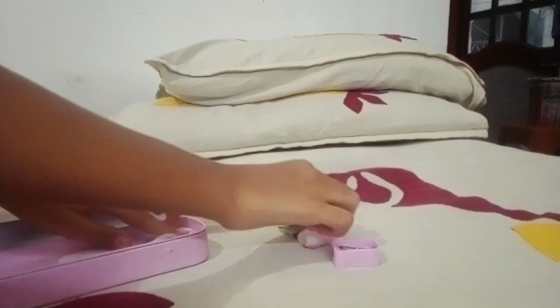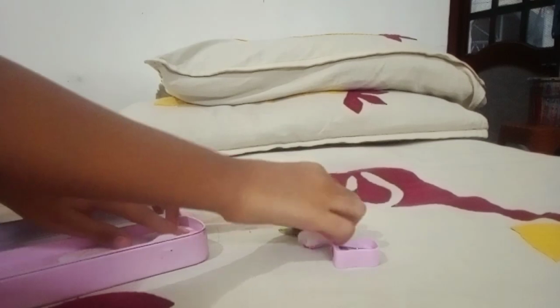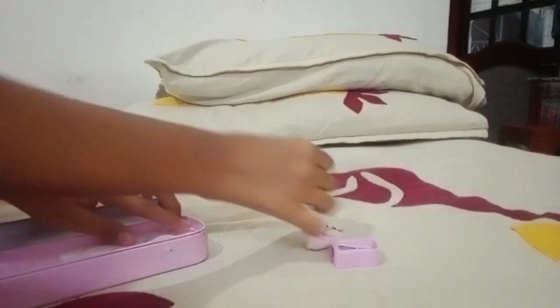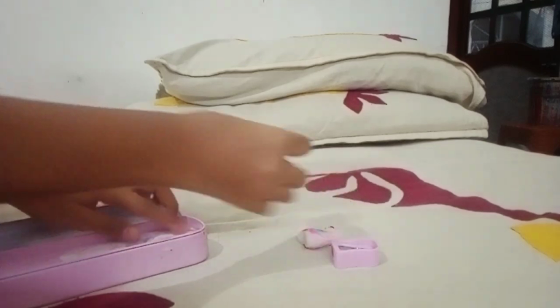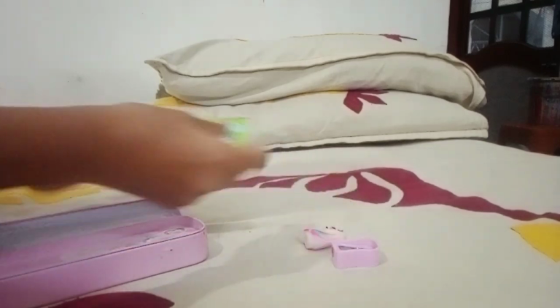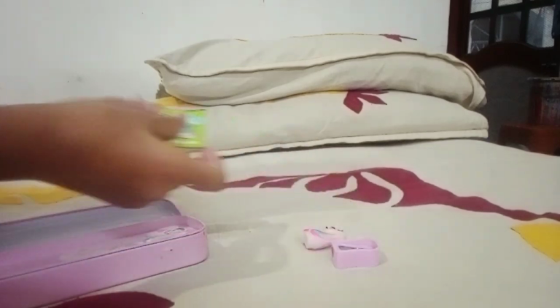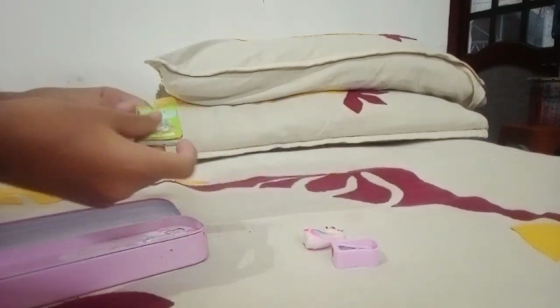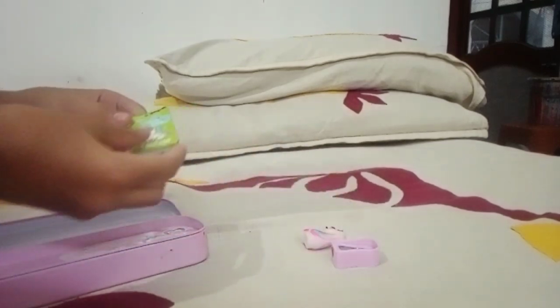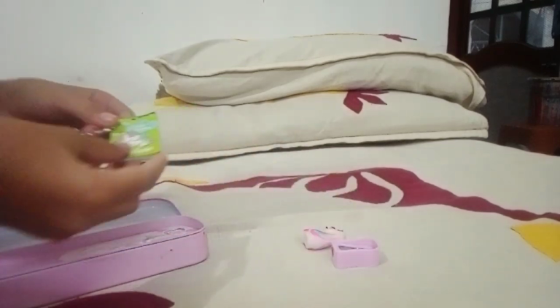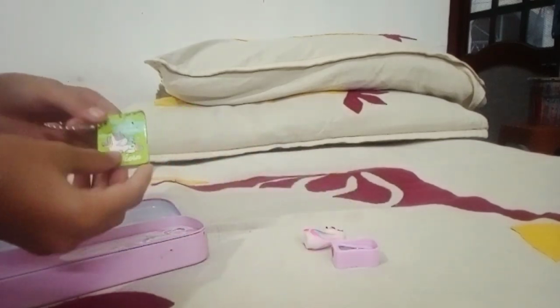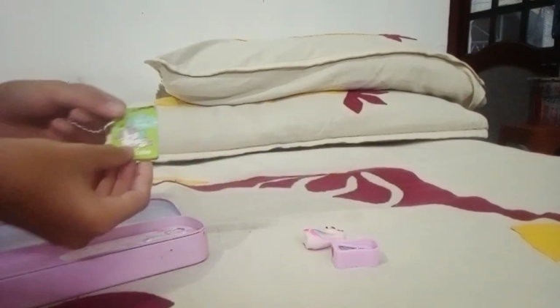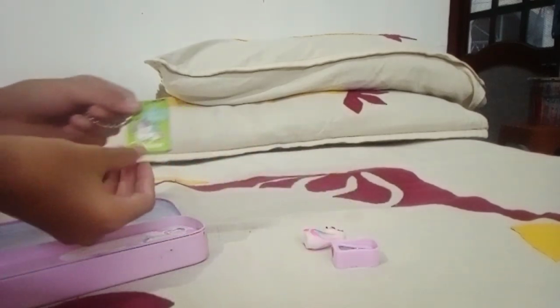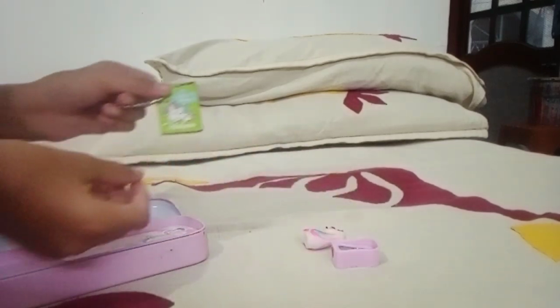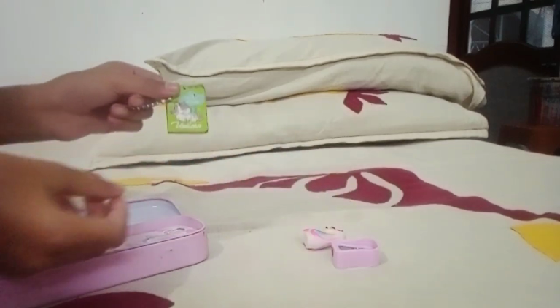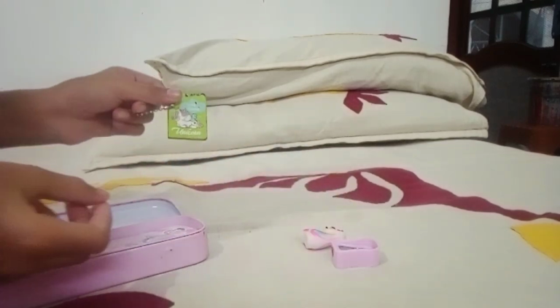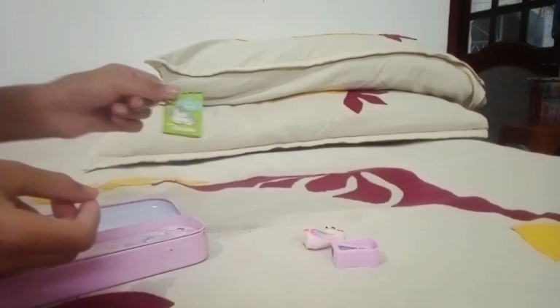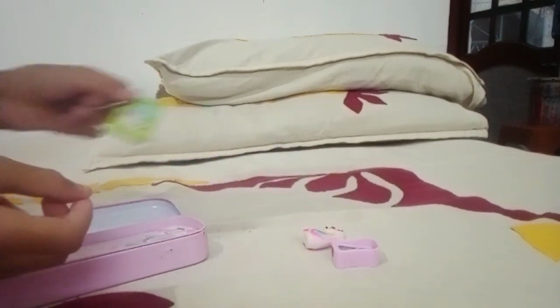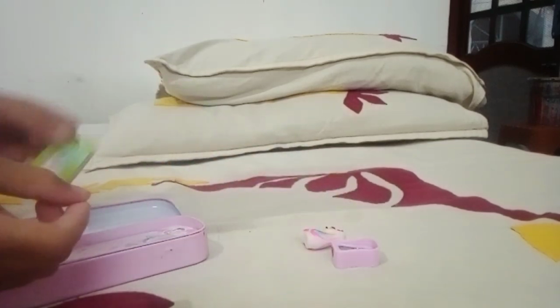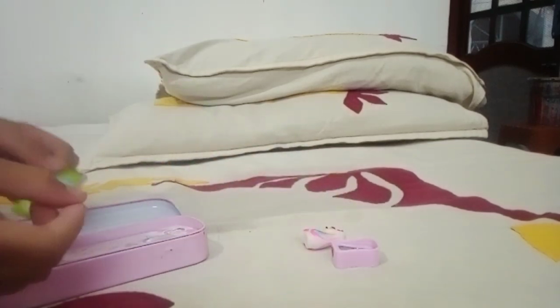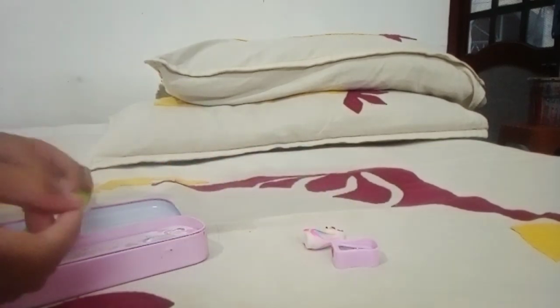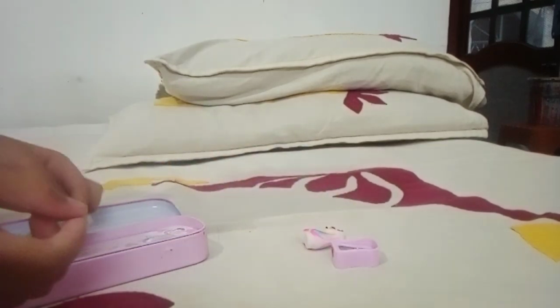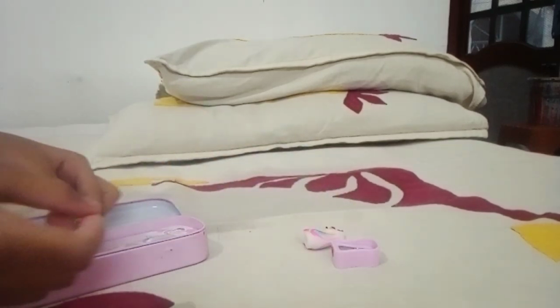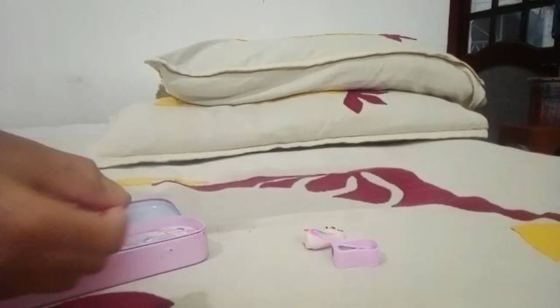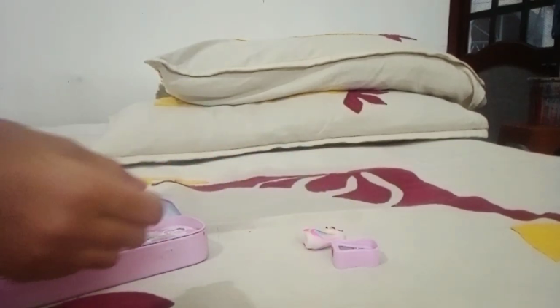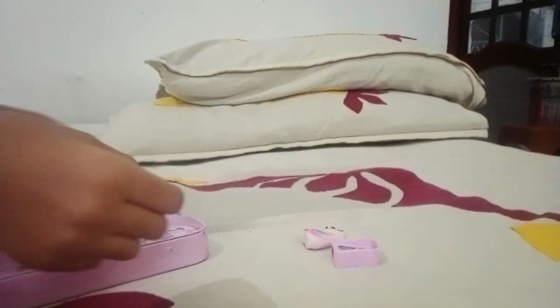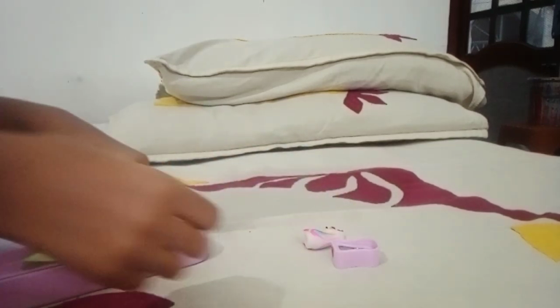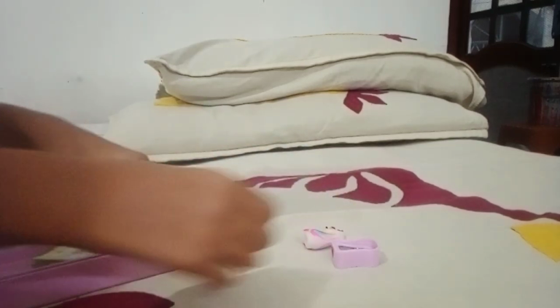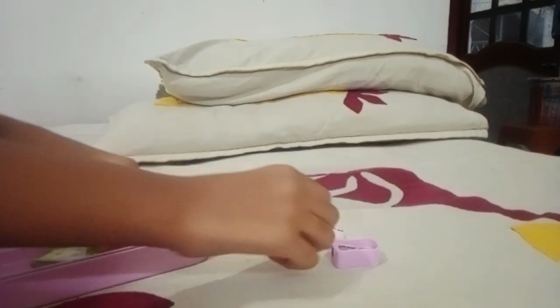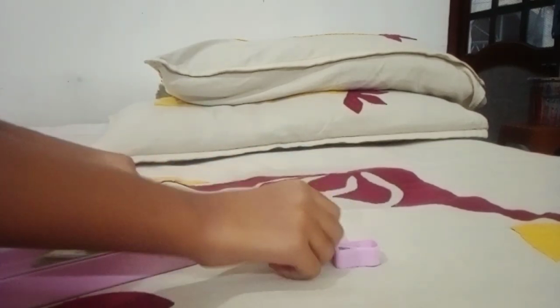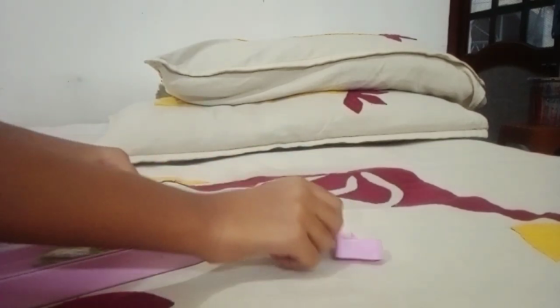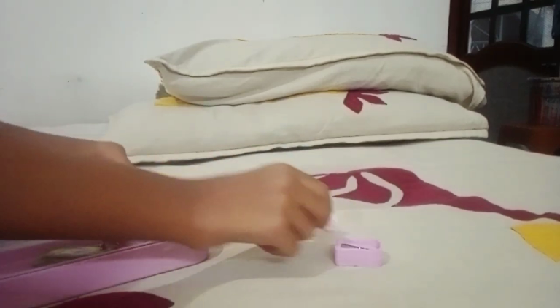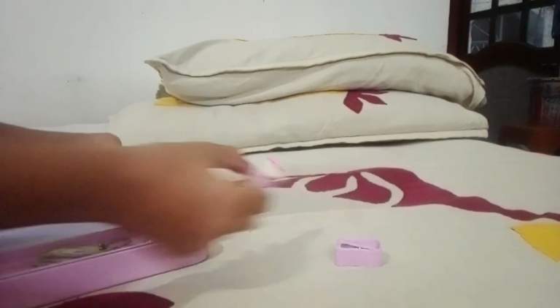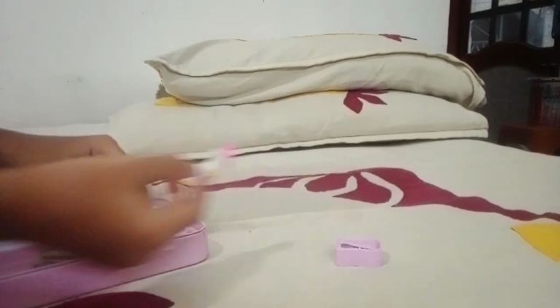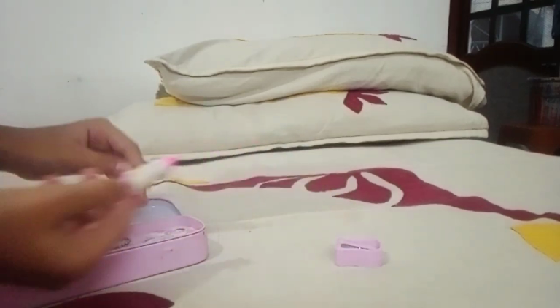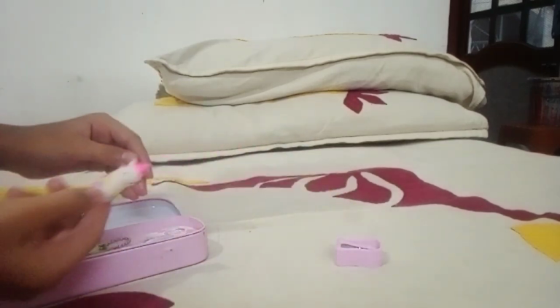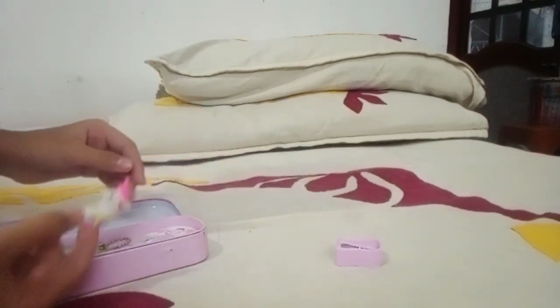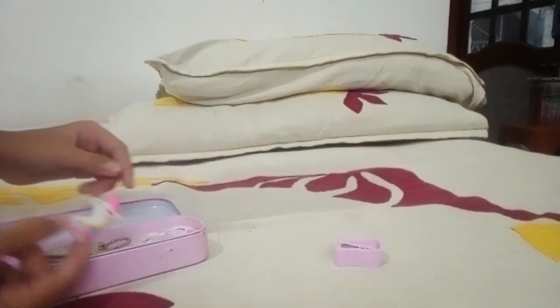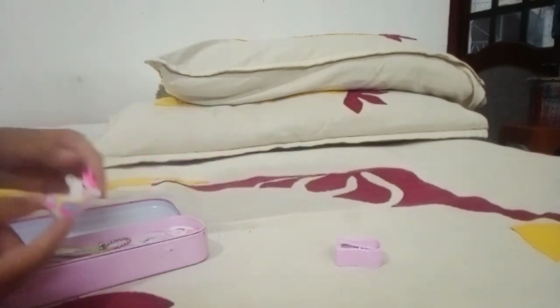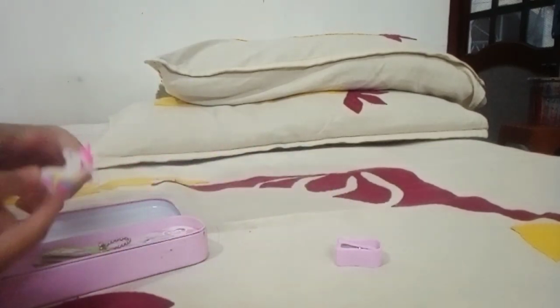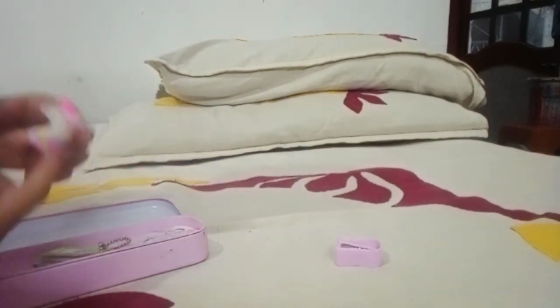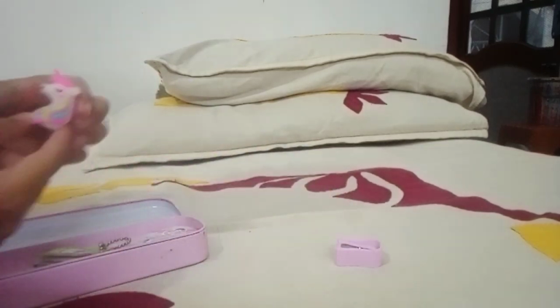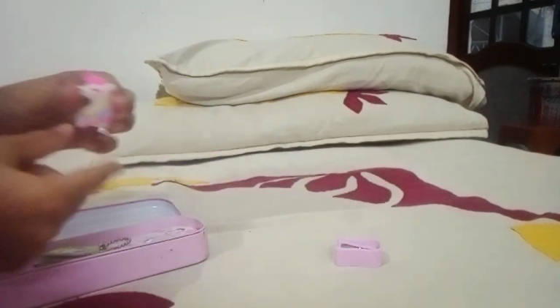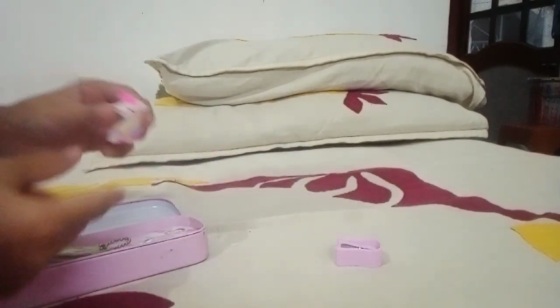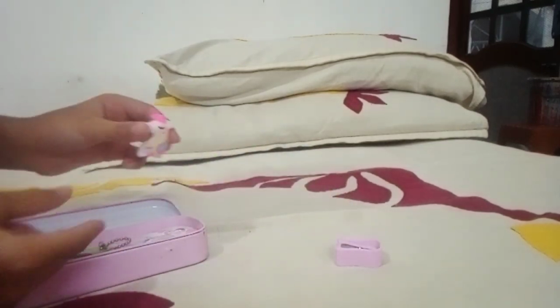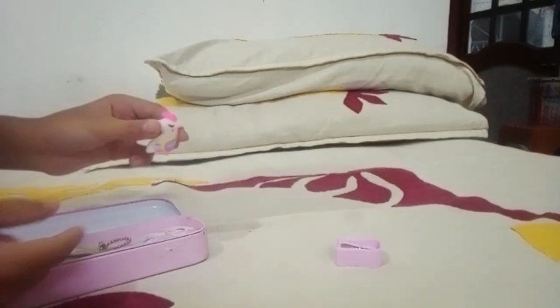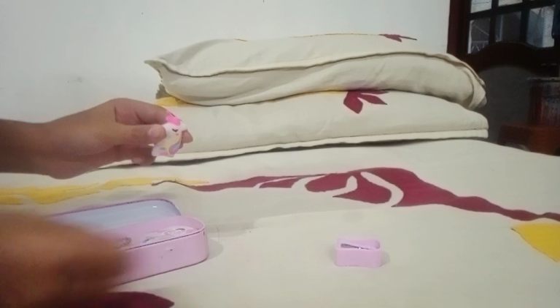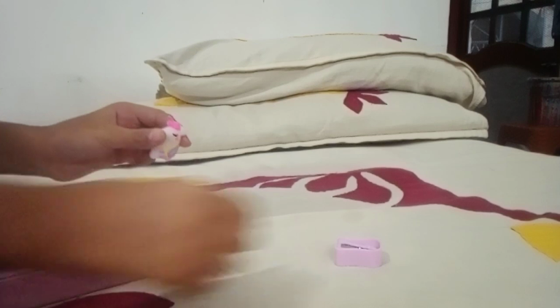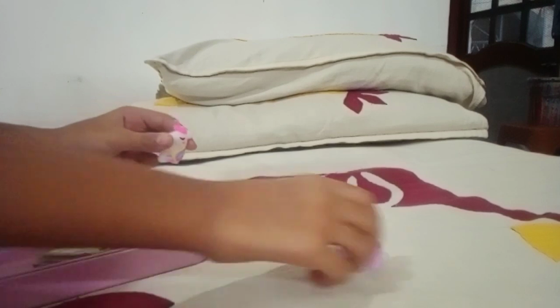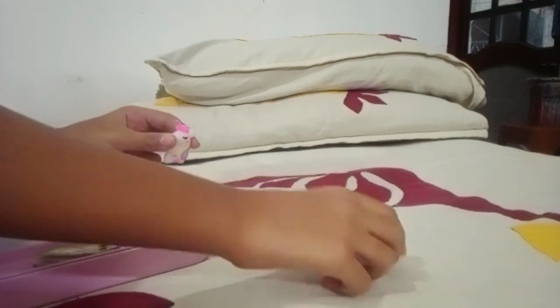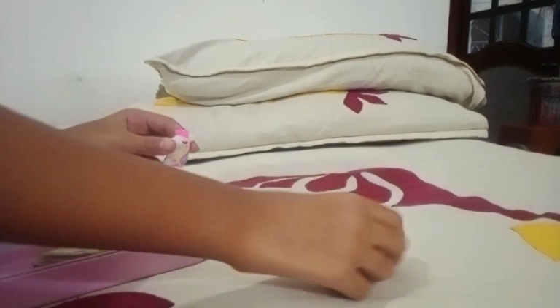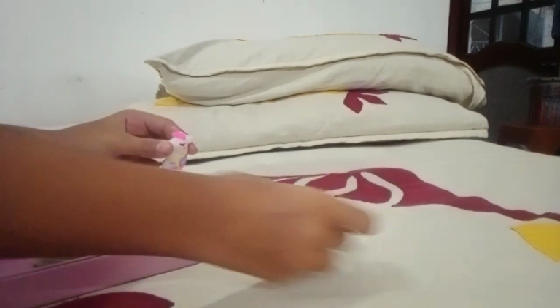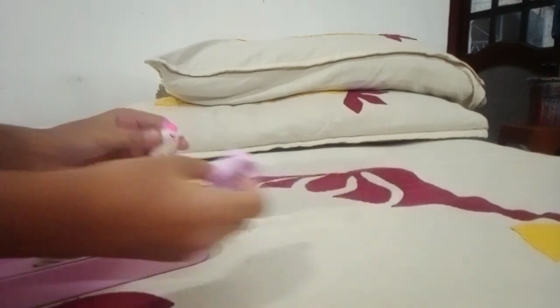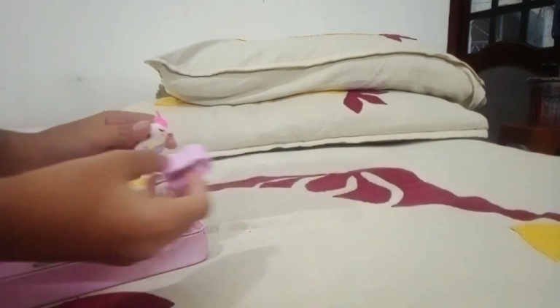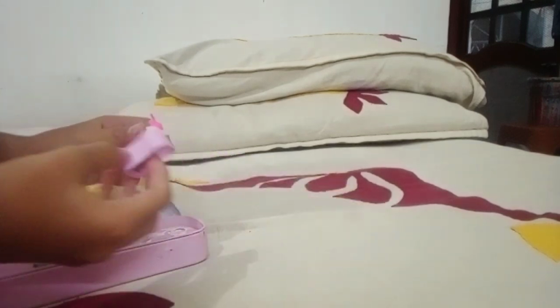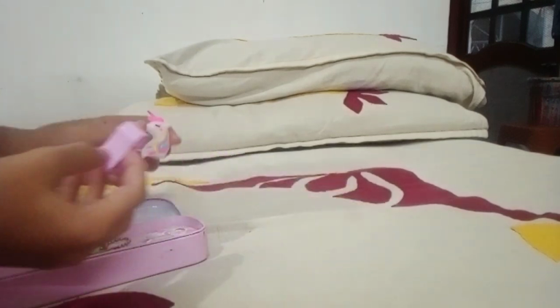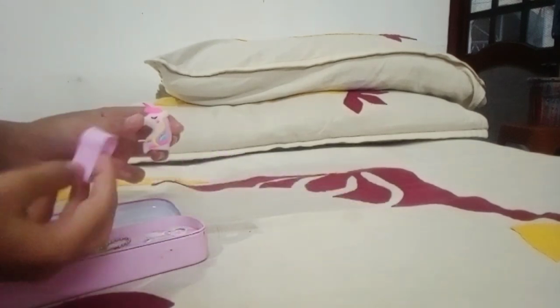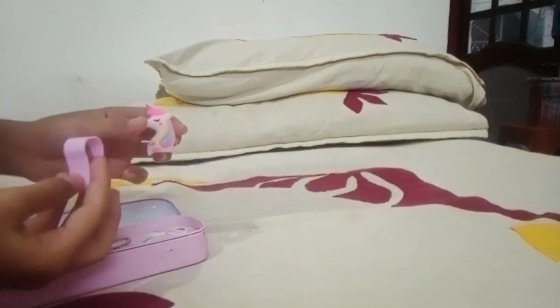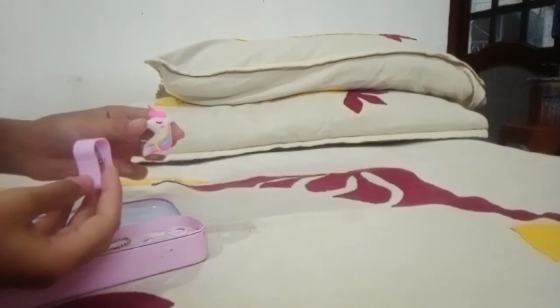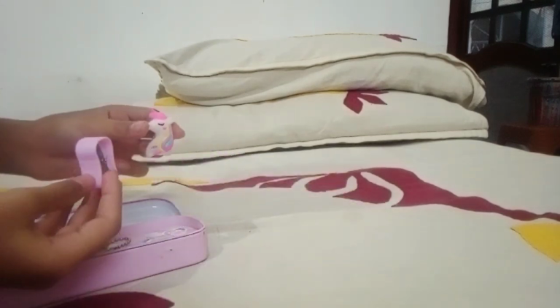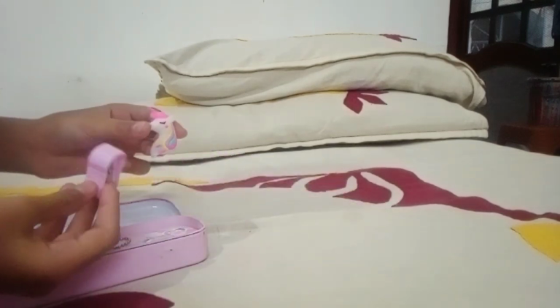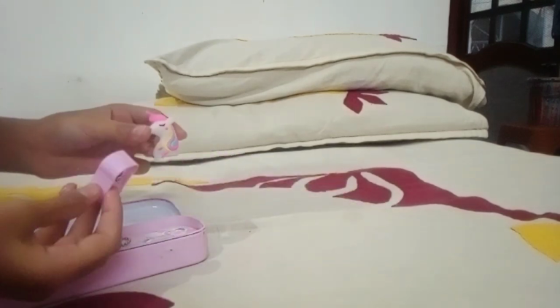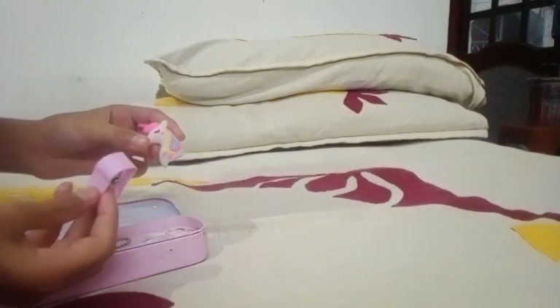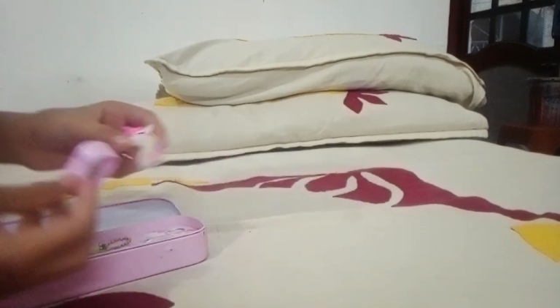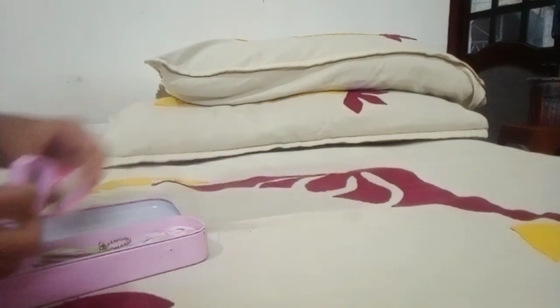A small unicorn diary. Unicorn eraser. Unicorn sharpener.